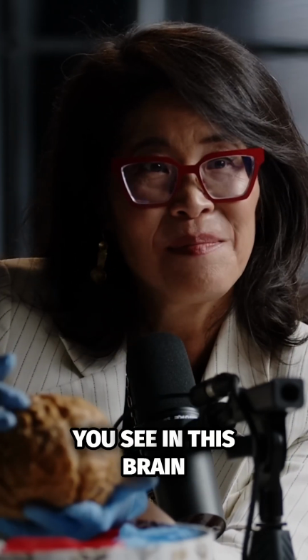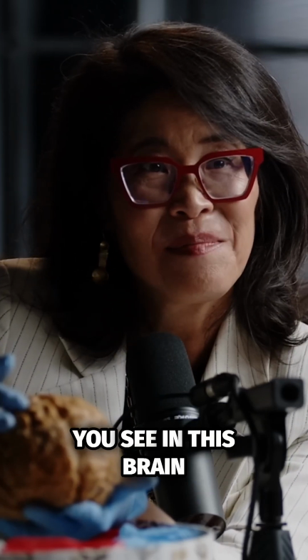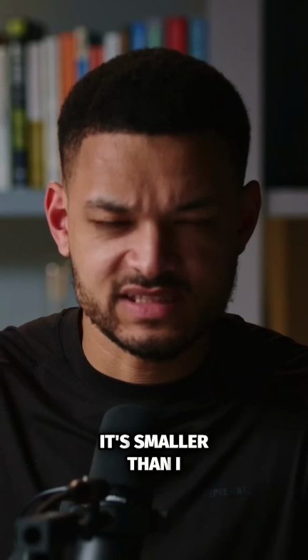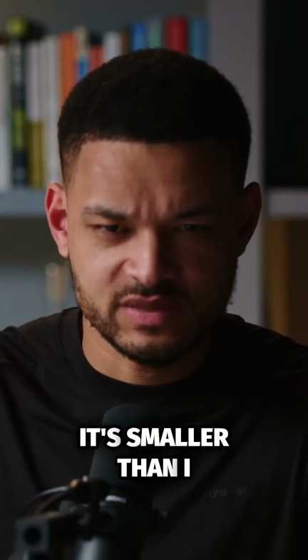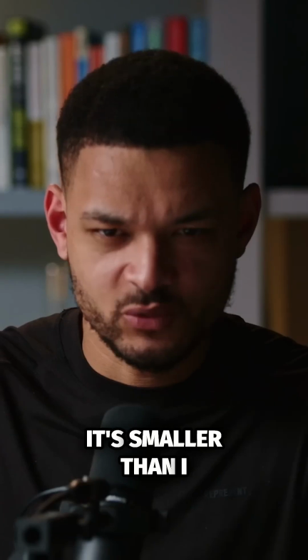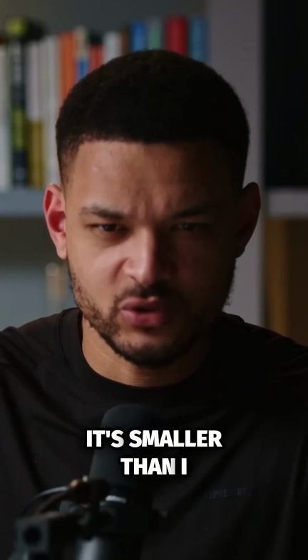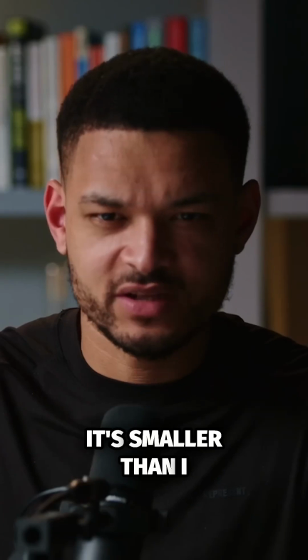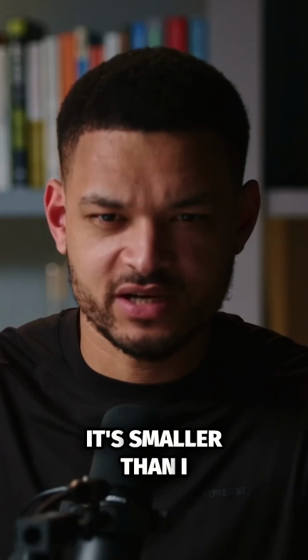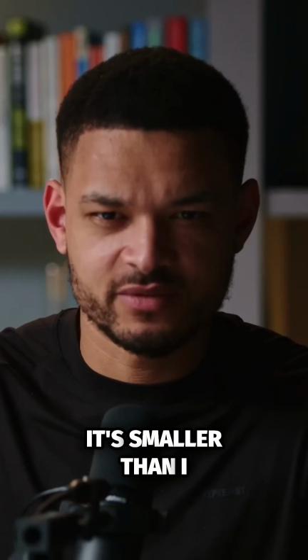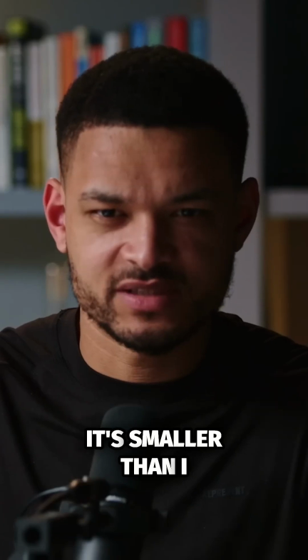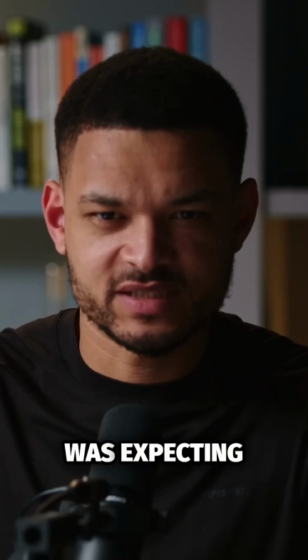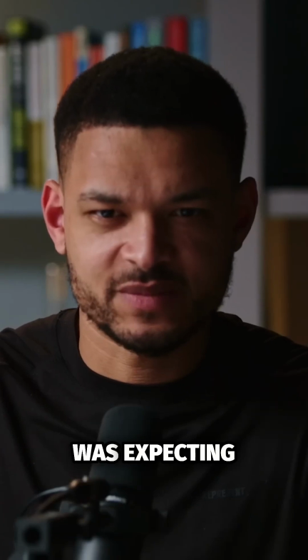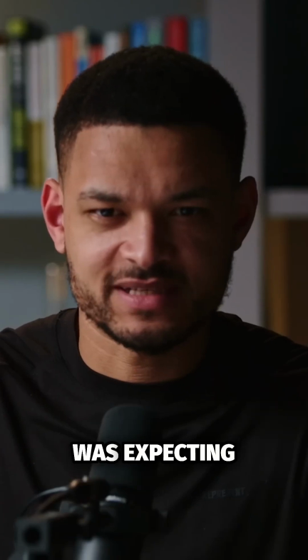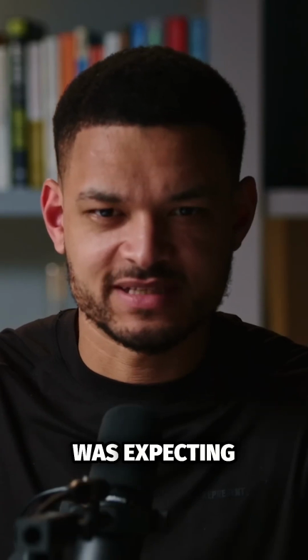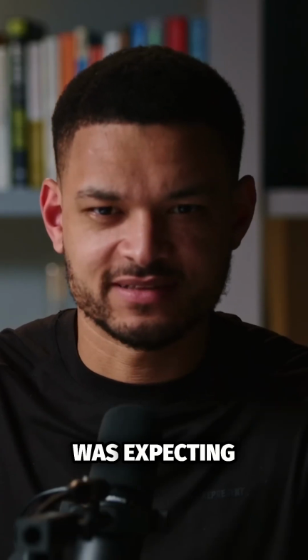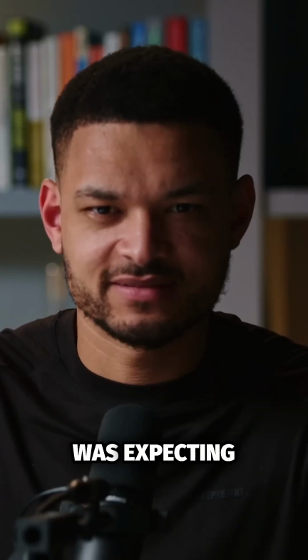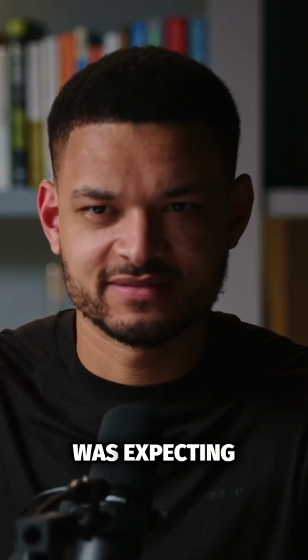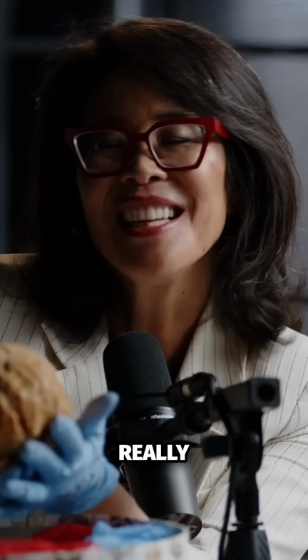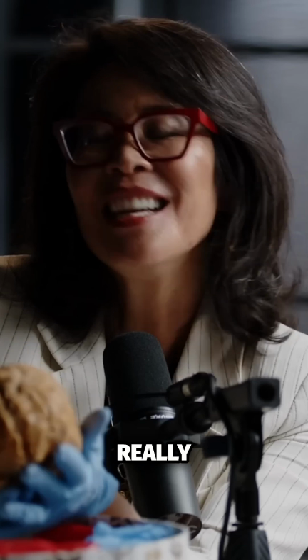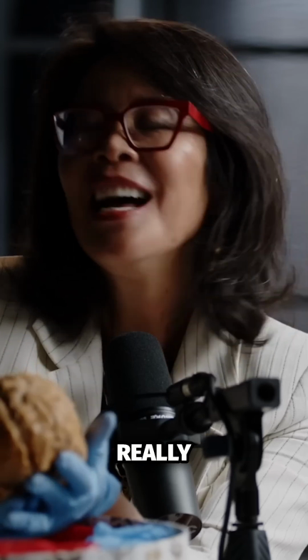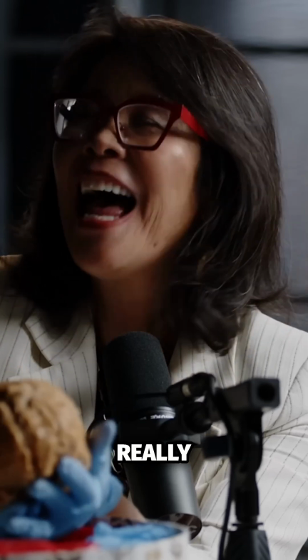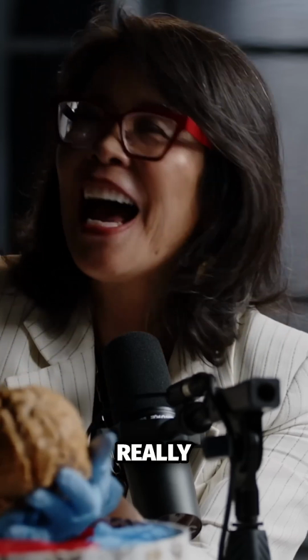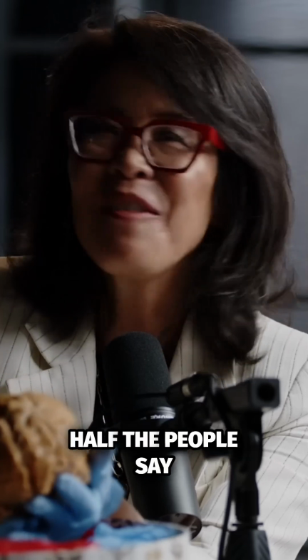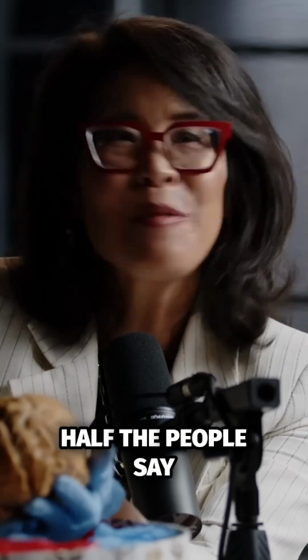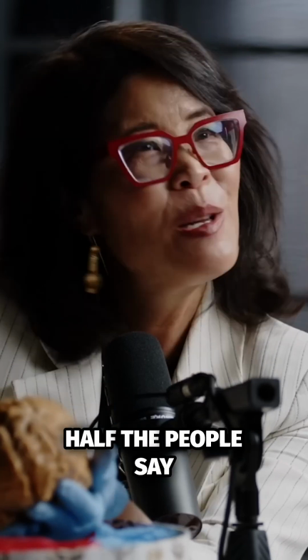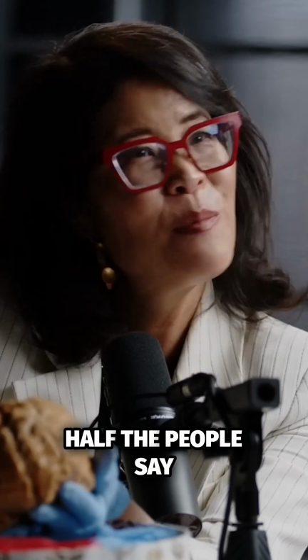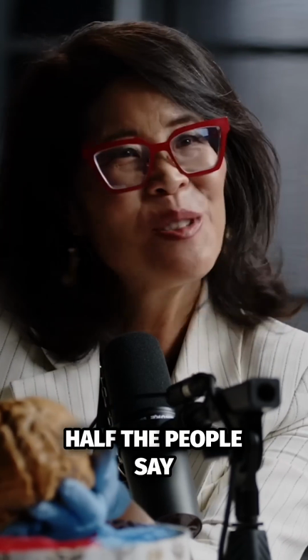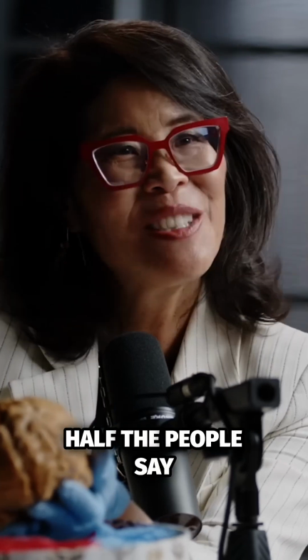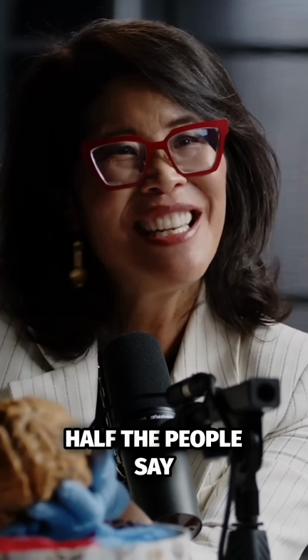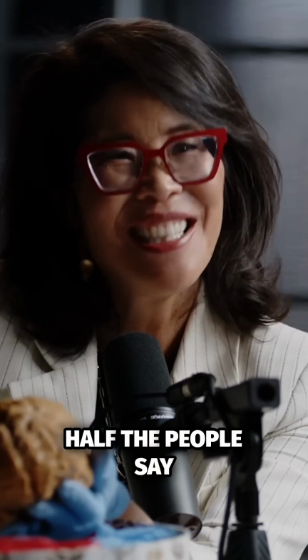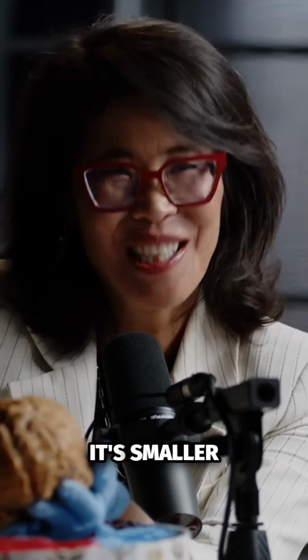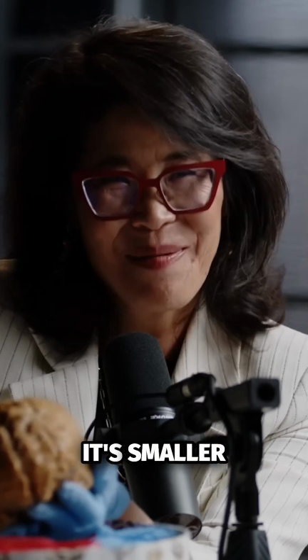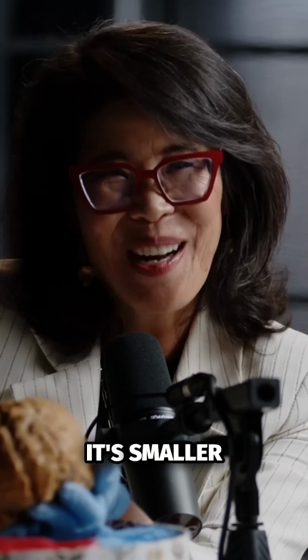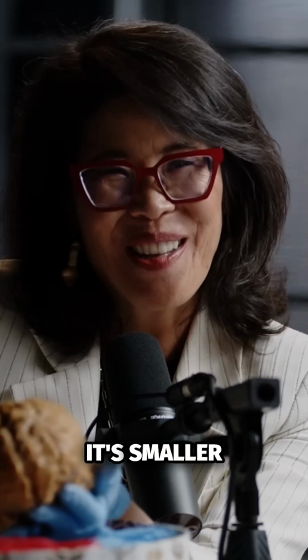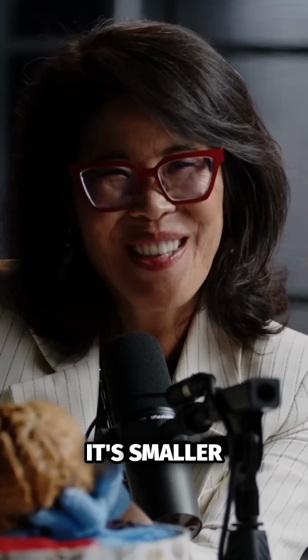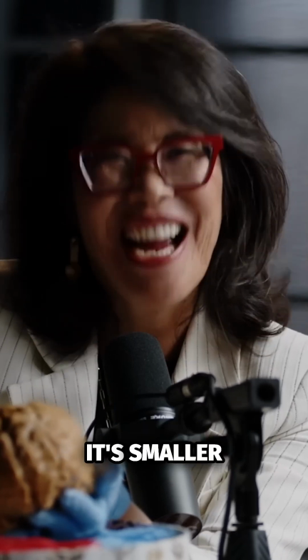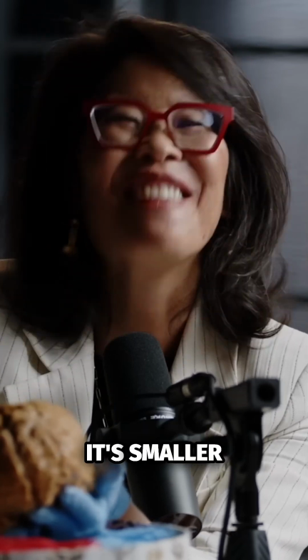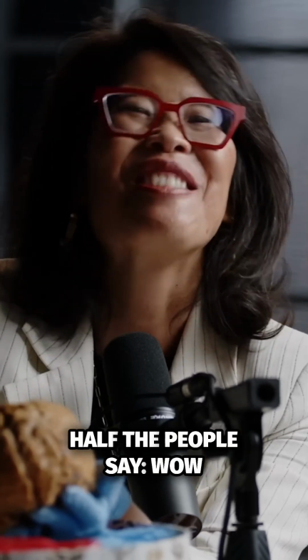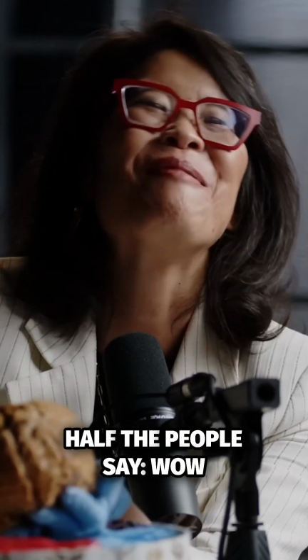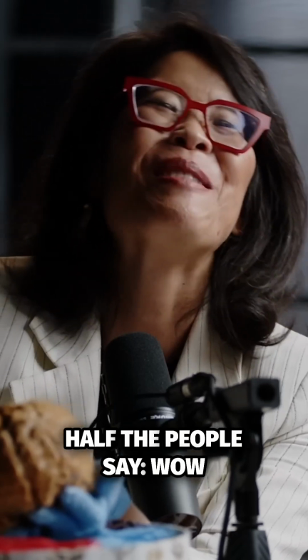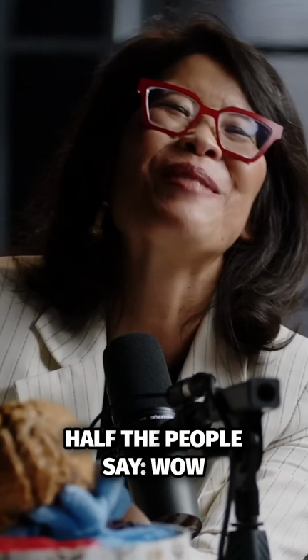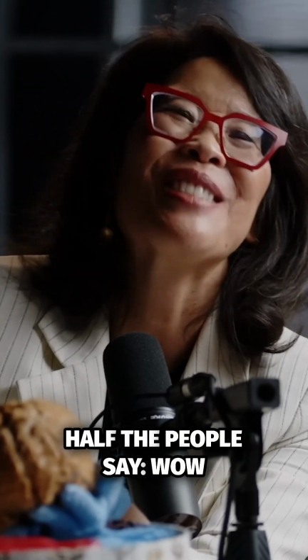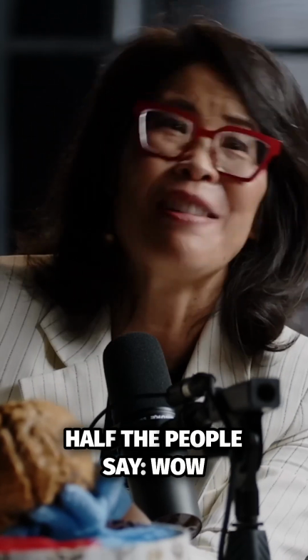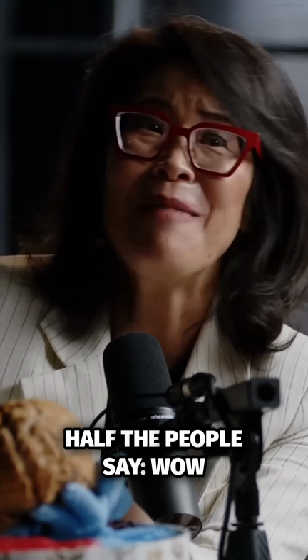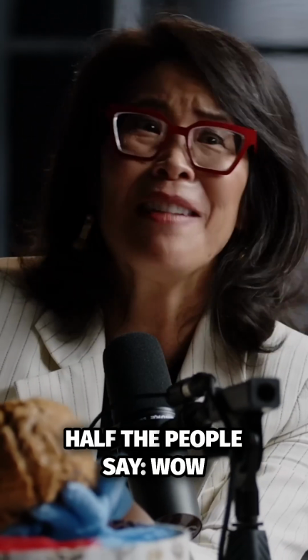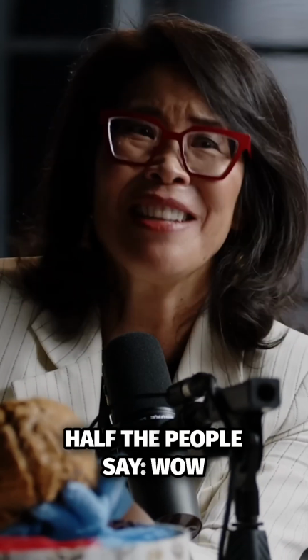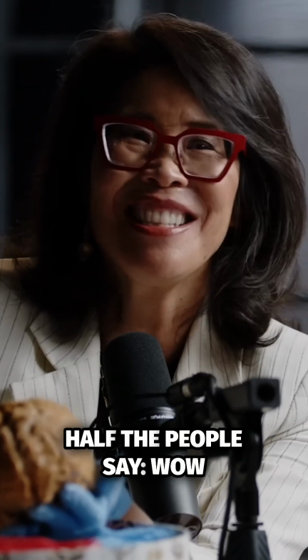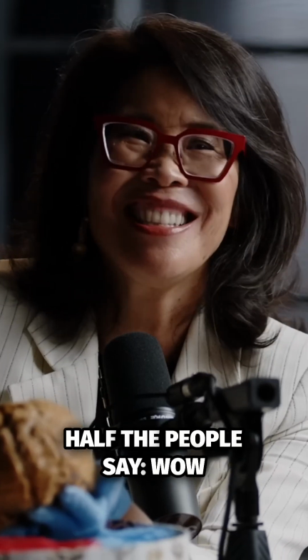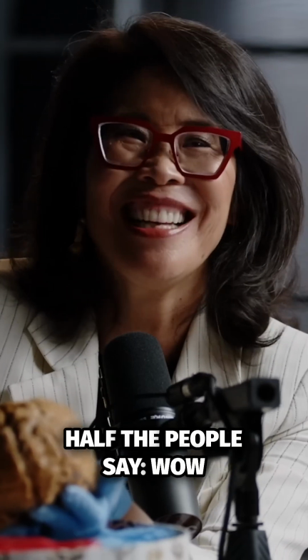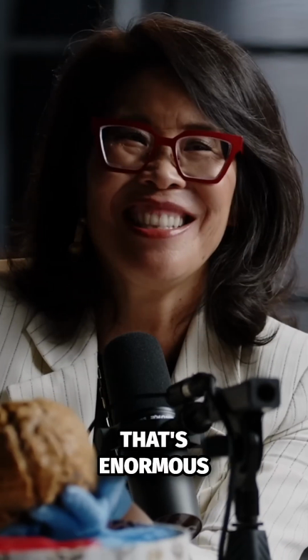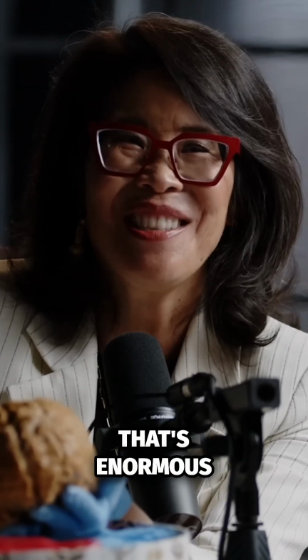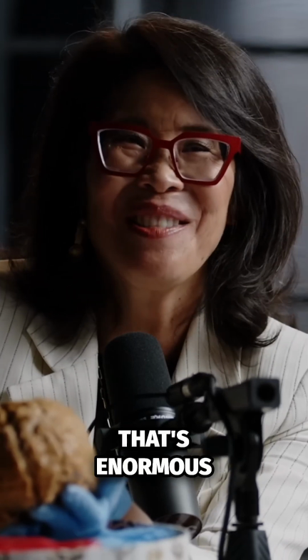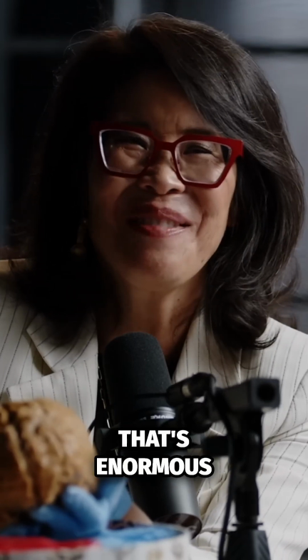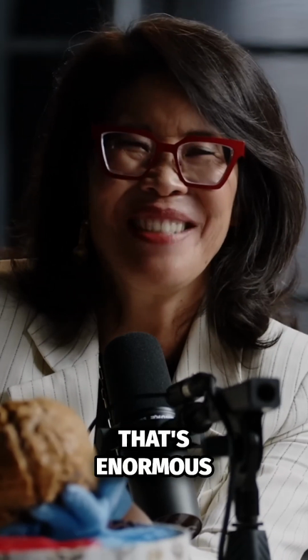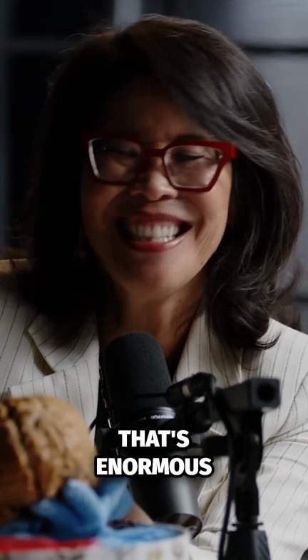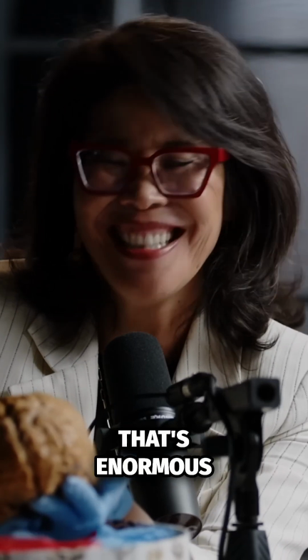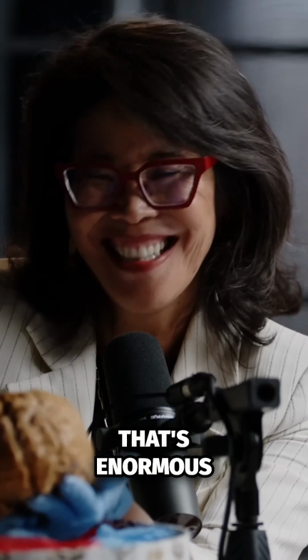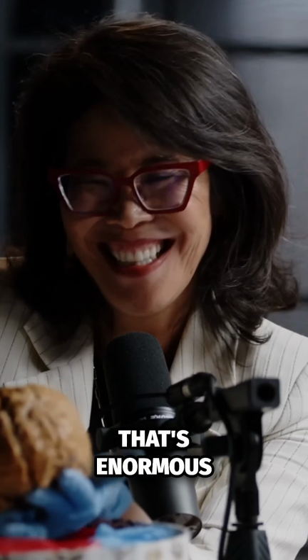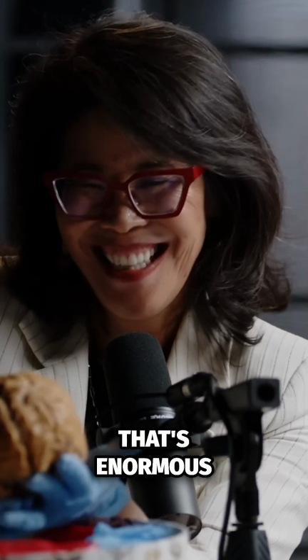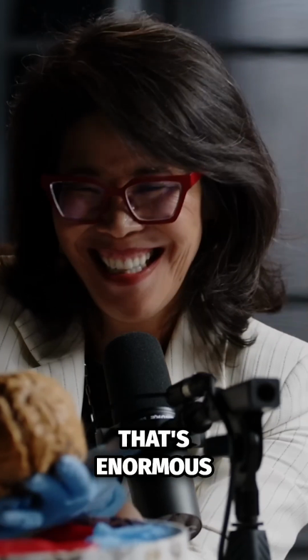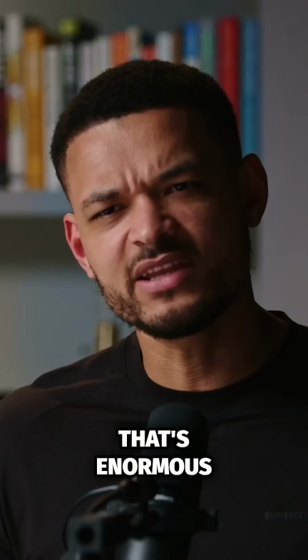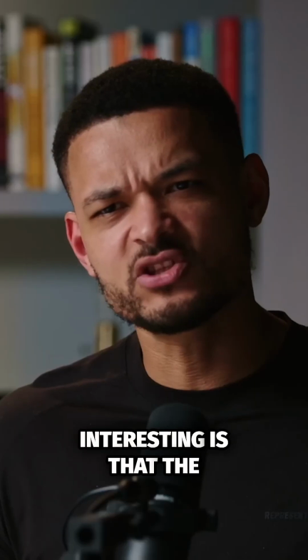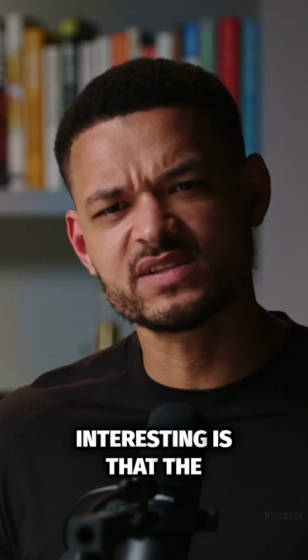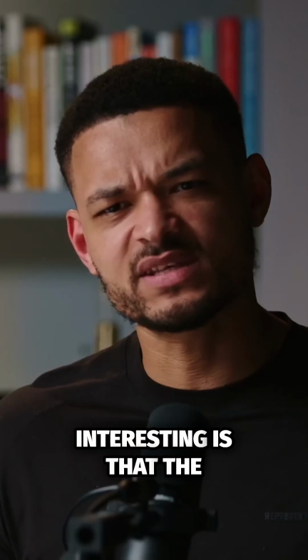It's smaller than I was expecting. Really? Half the people say it's smaller, half the people say, wow, that's enormous. Interesting.